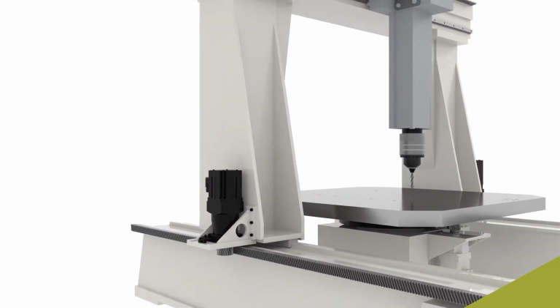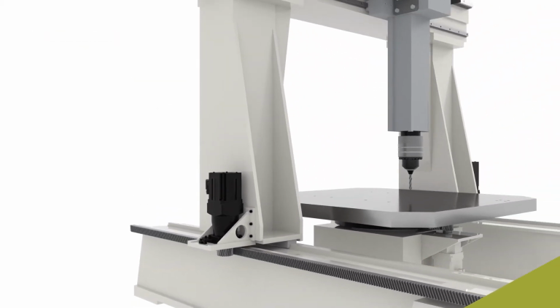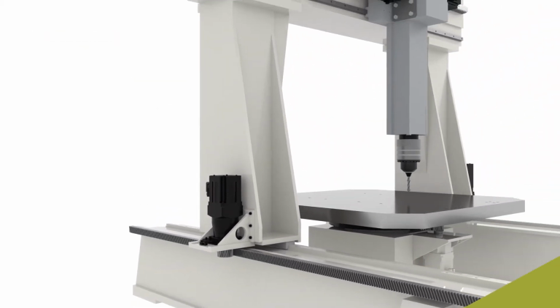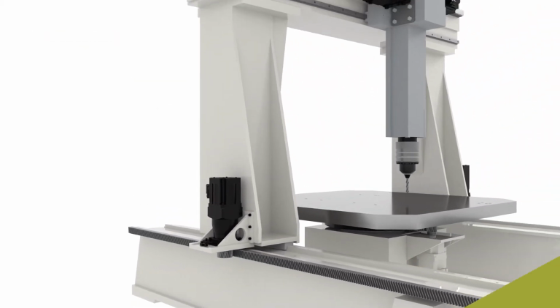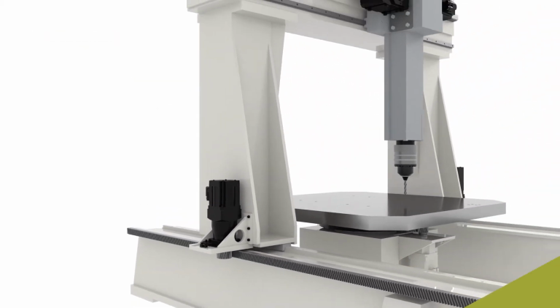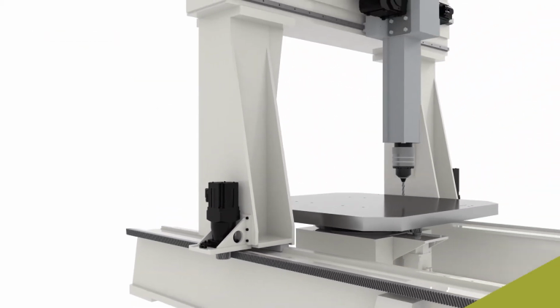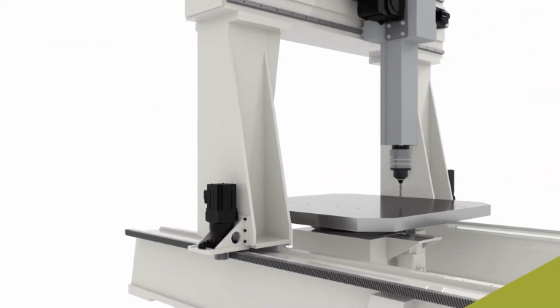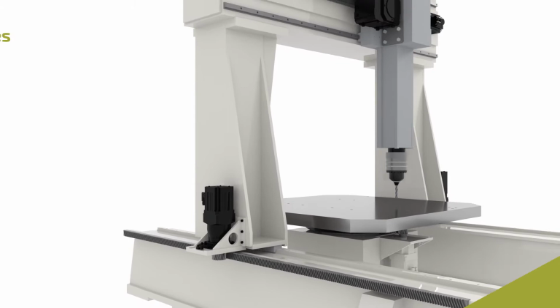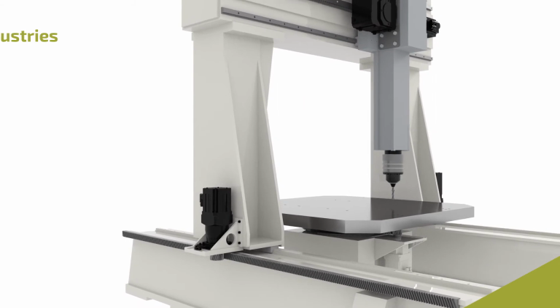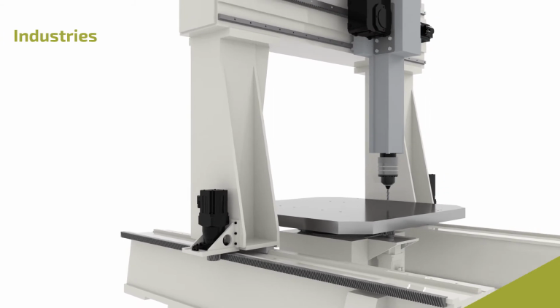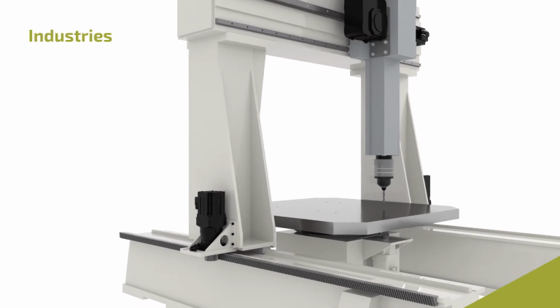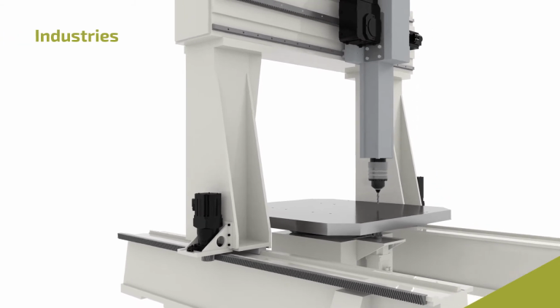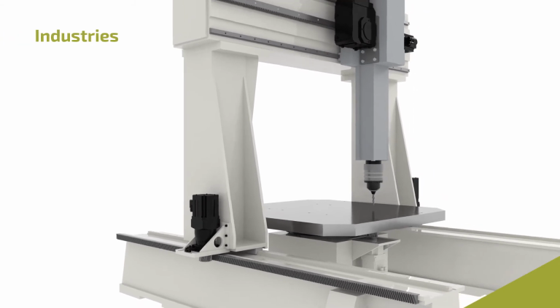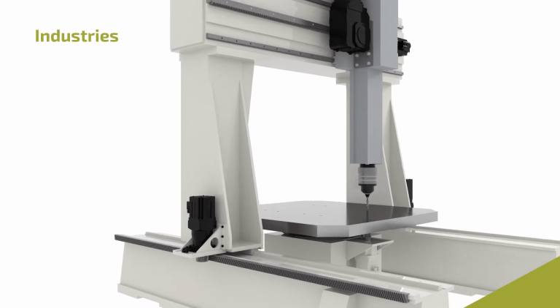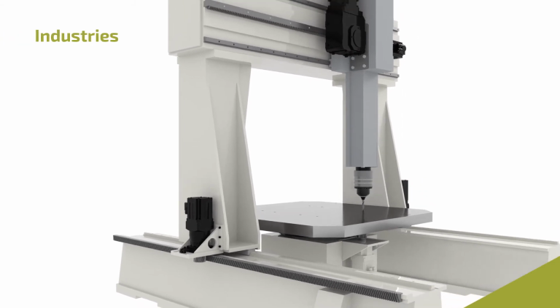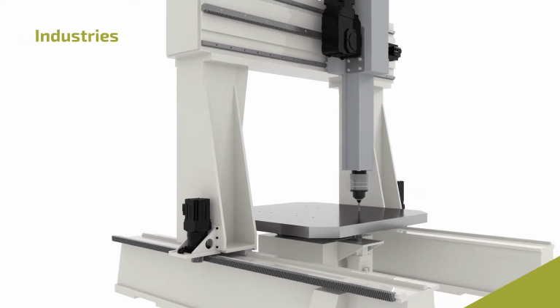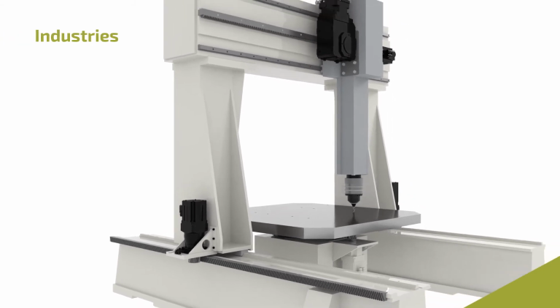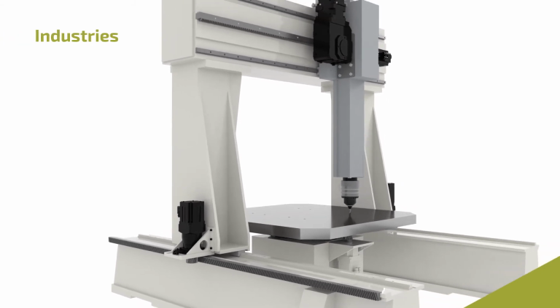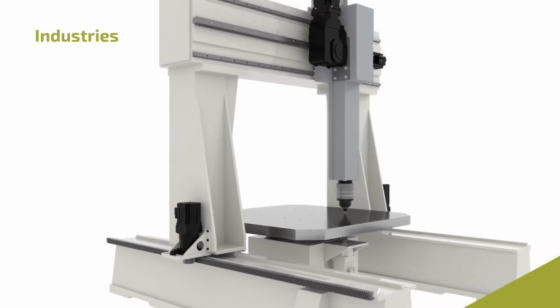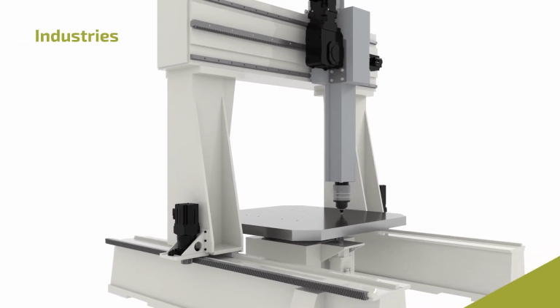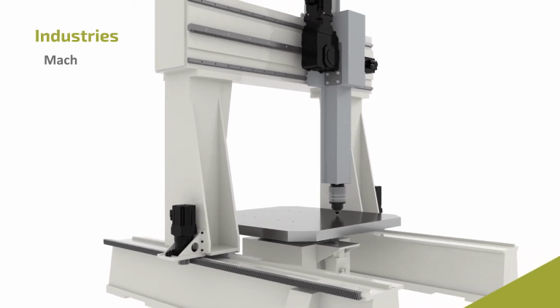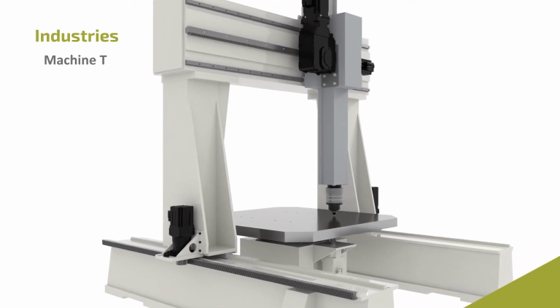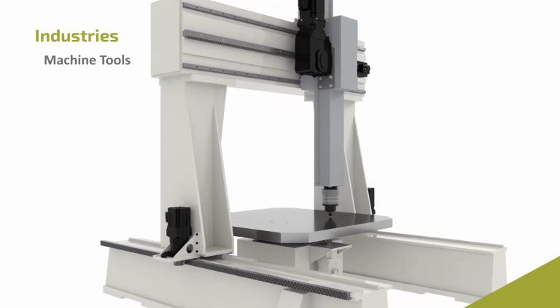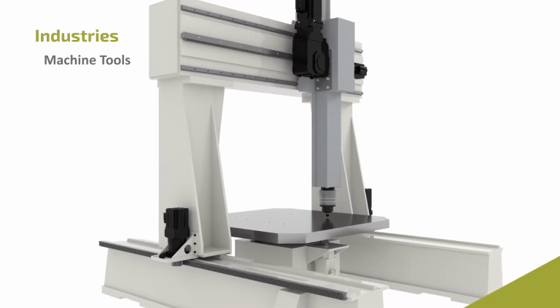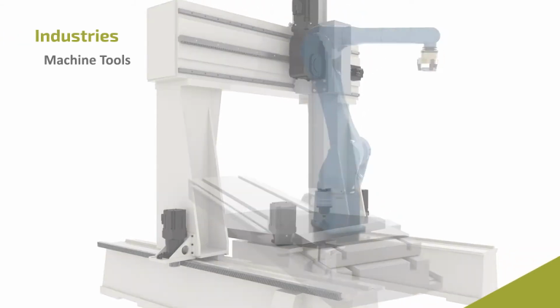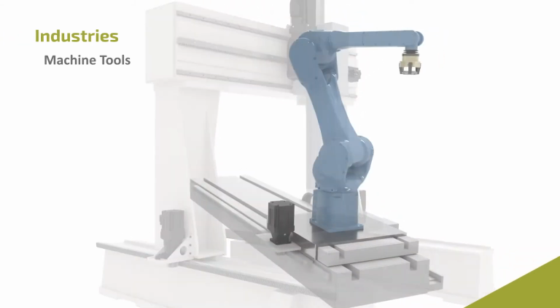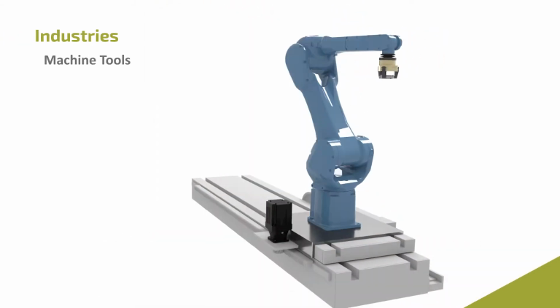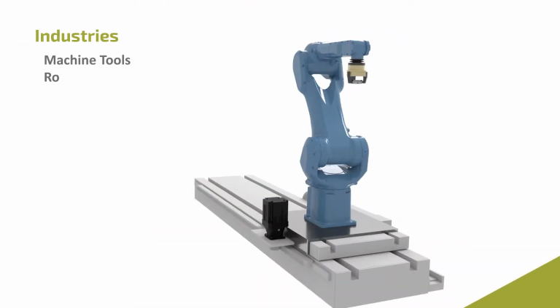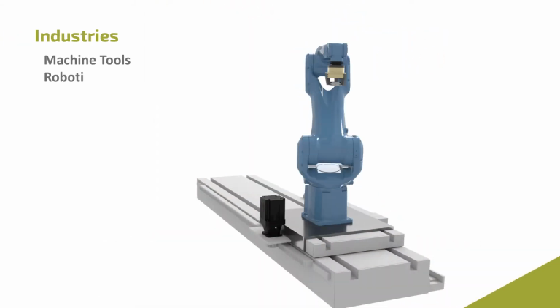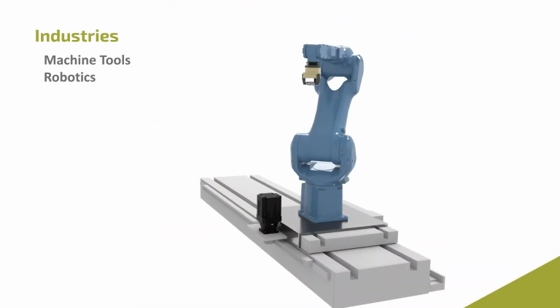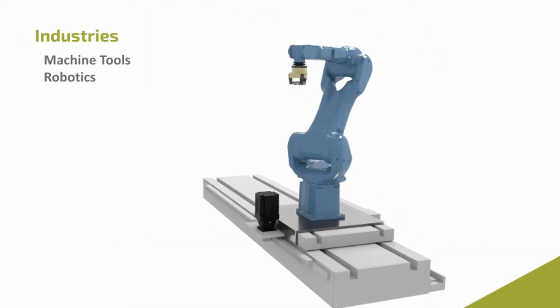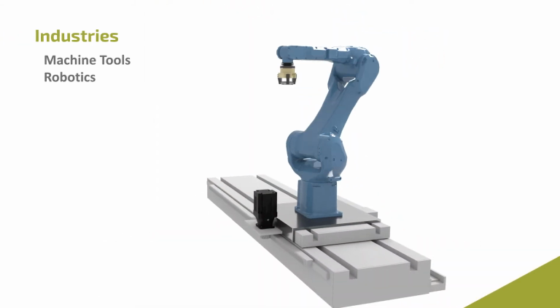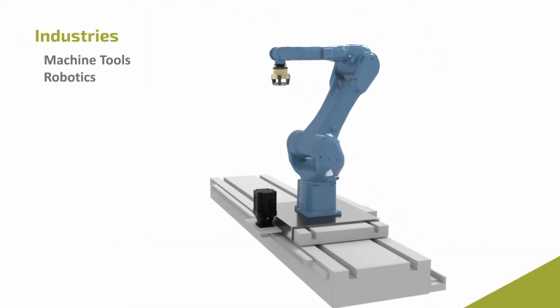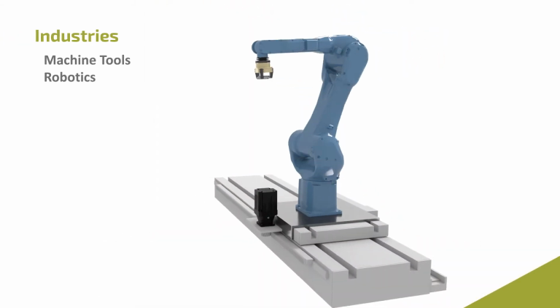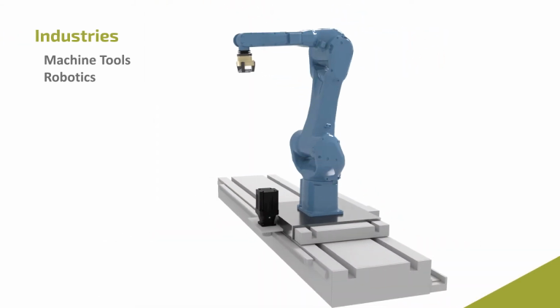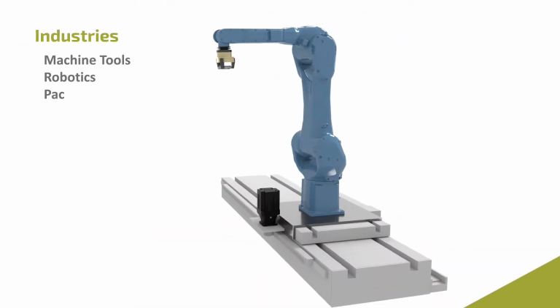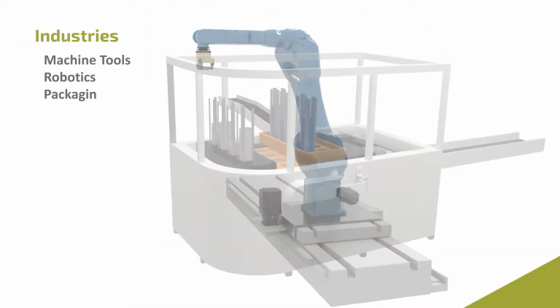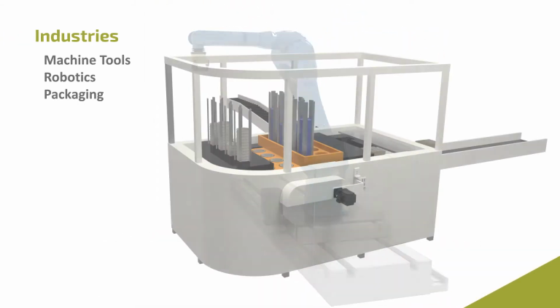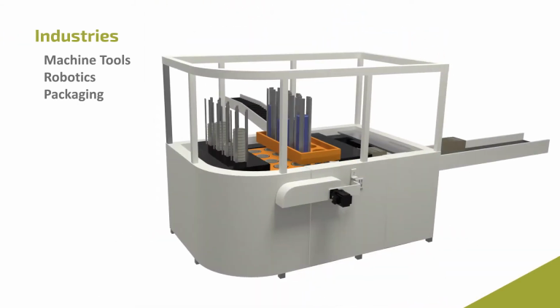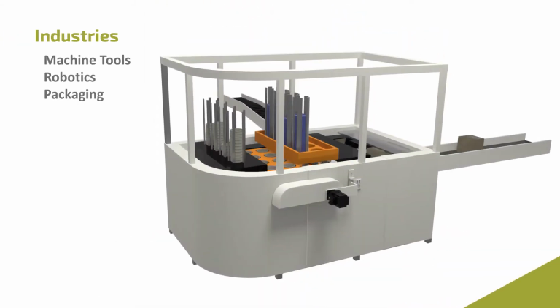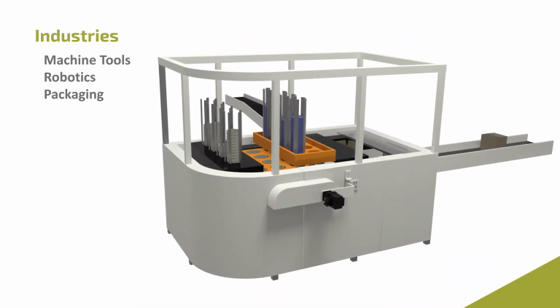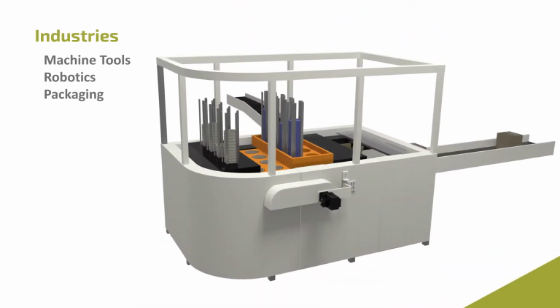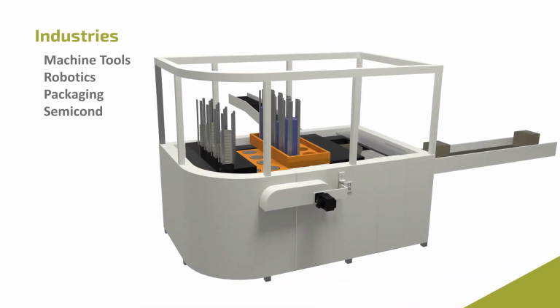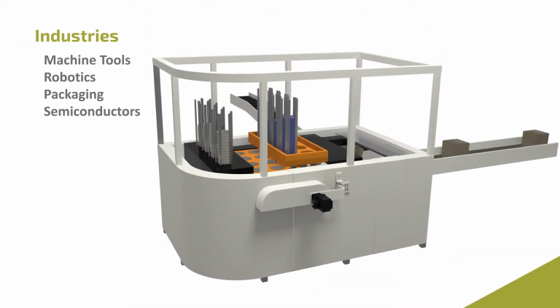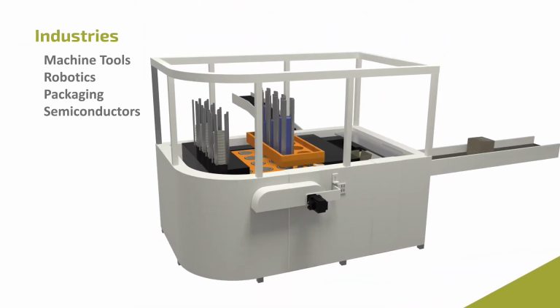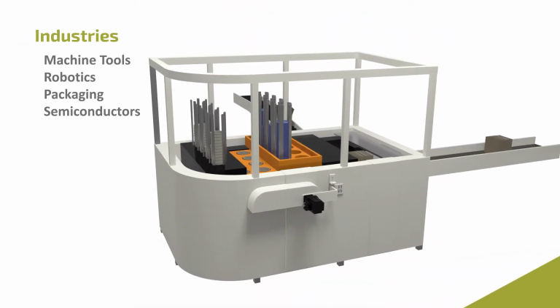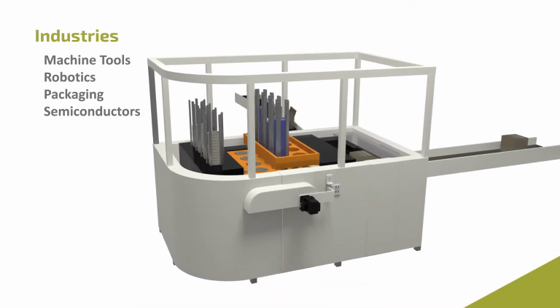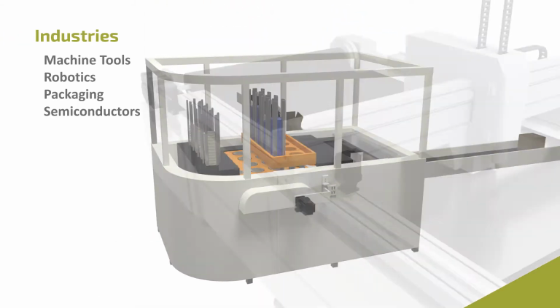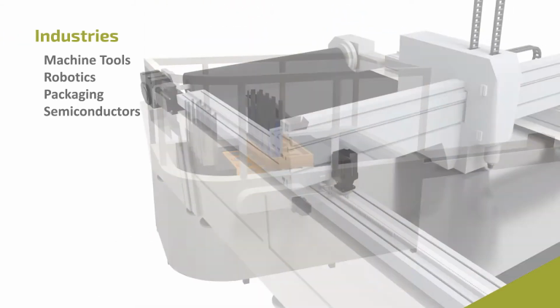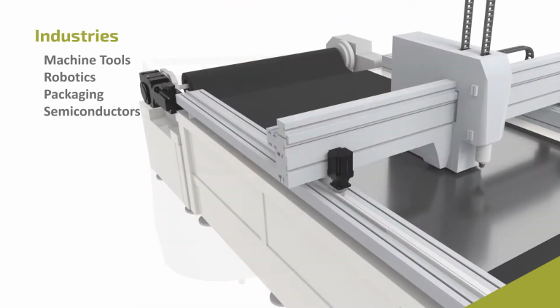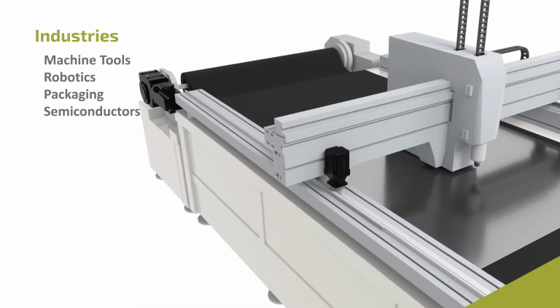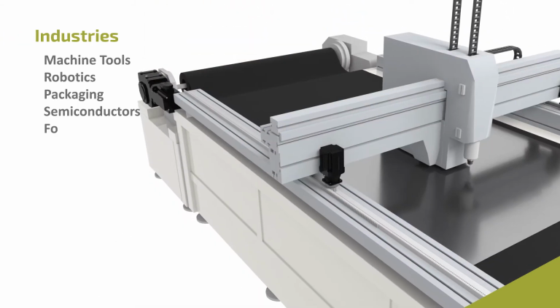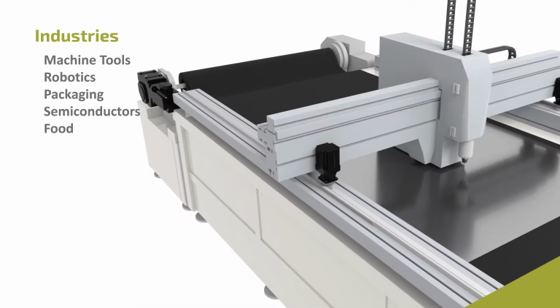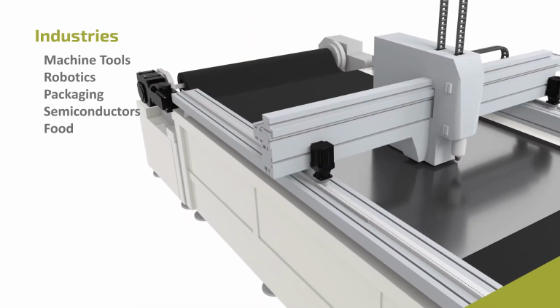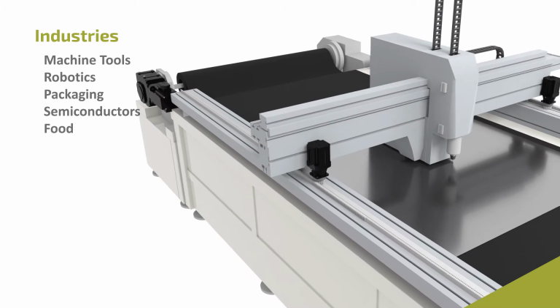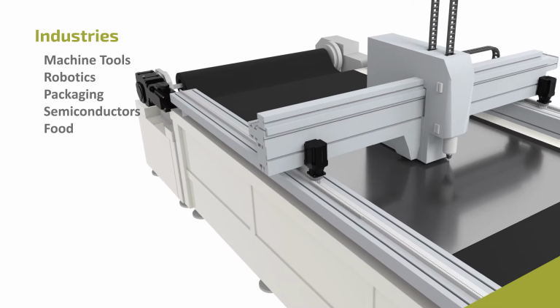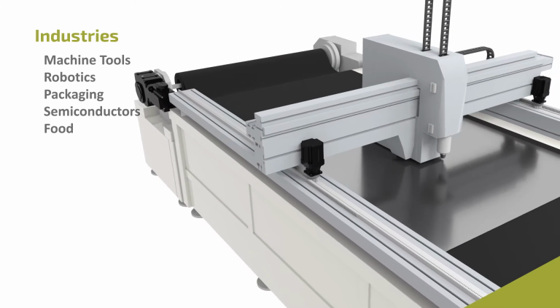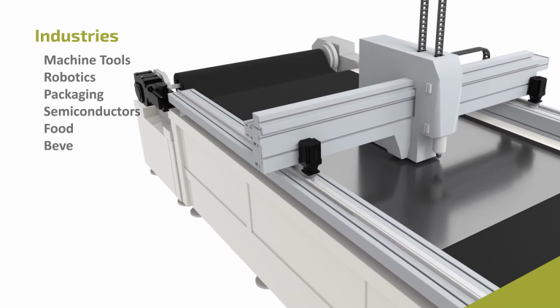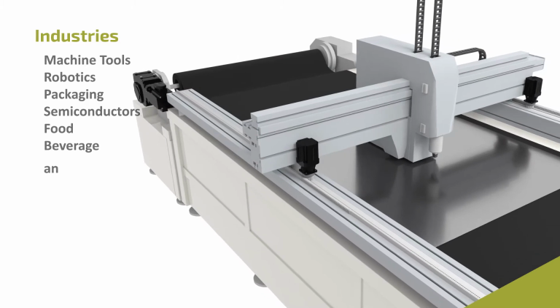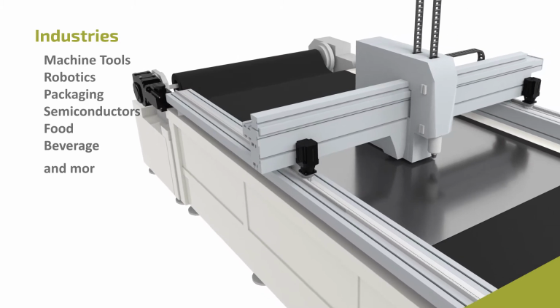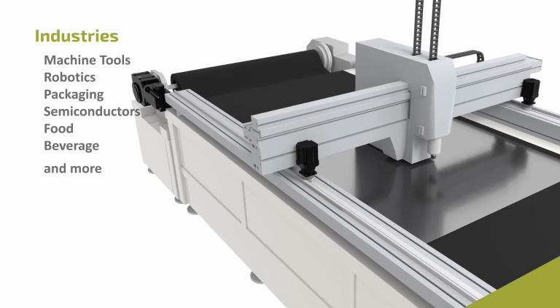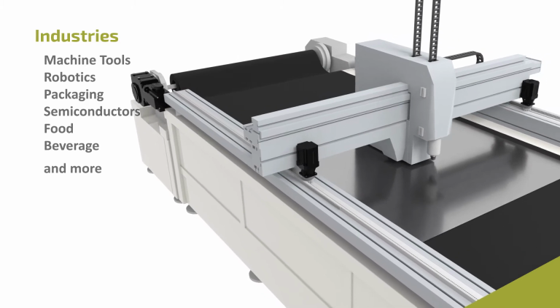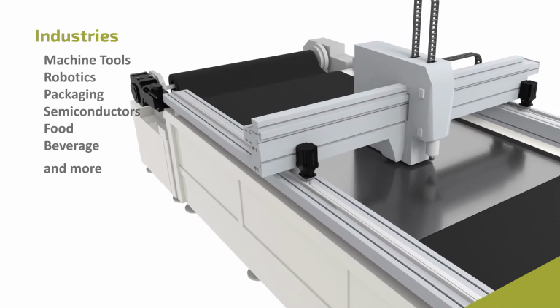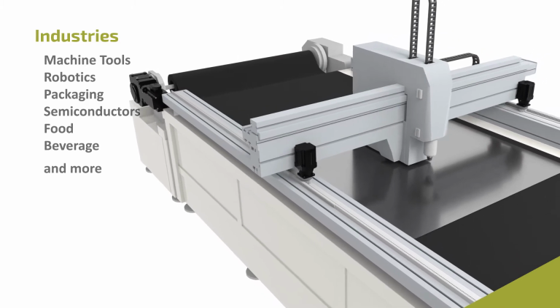Stober planetary units can be used in a variety of industries, including machine tools, robotics, packaging, semiconductors, food, beverage and more.